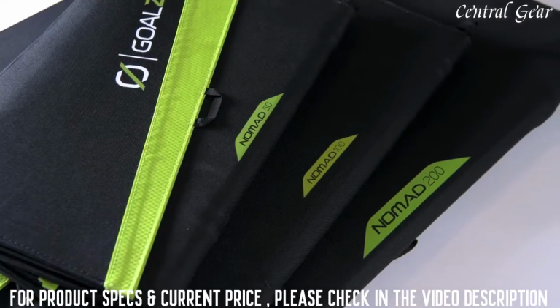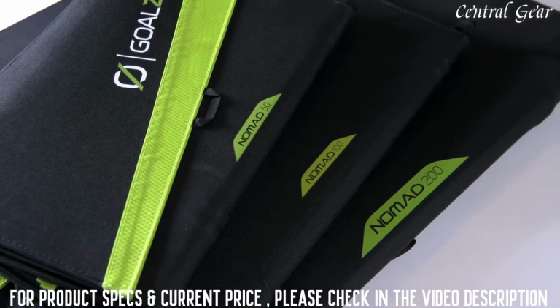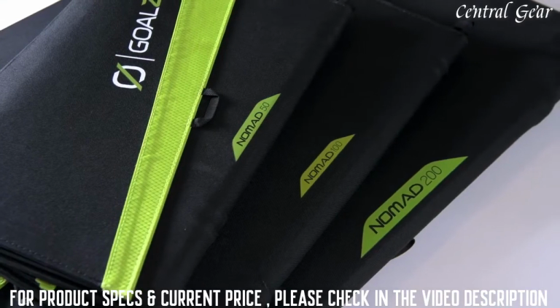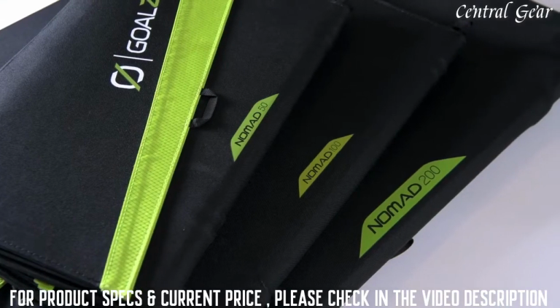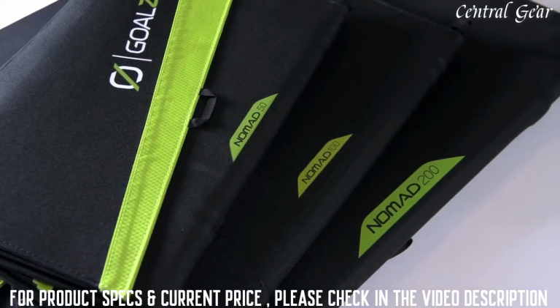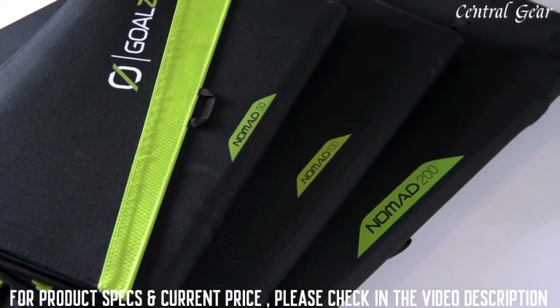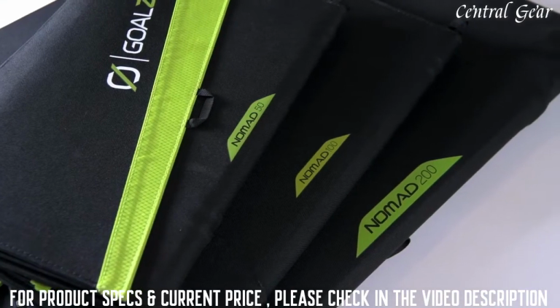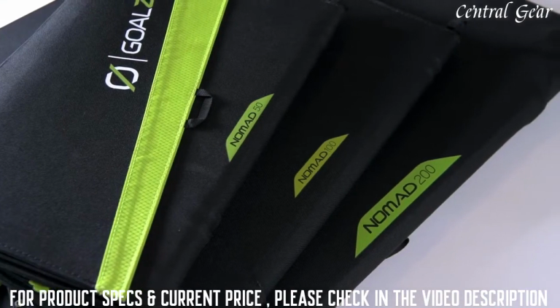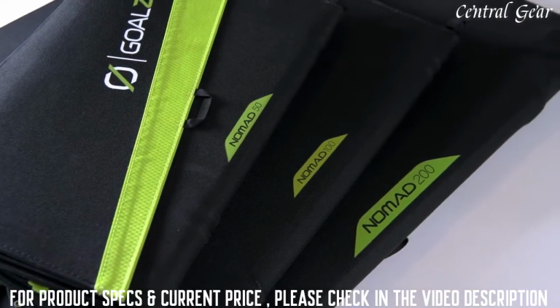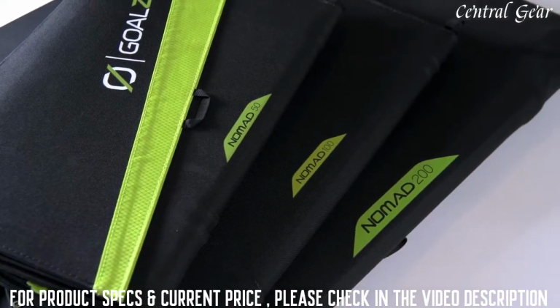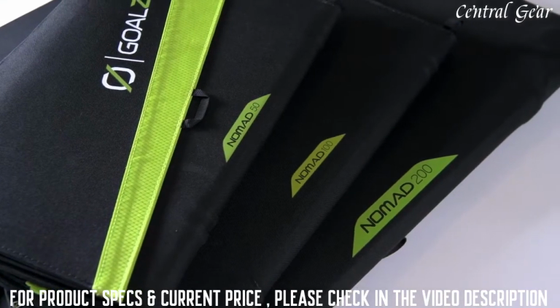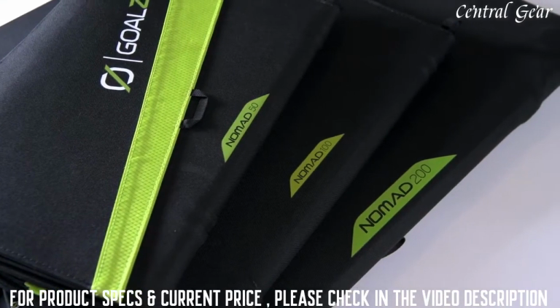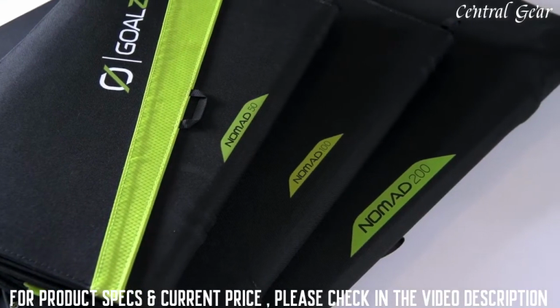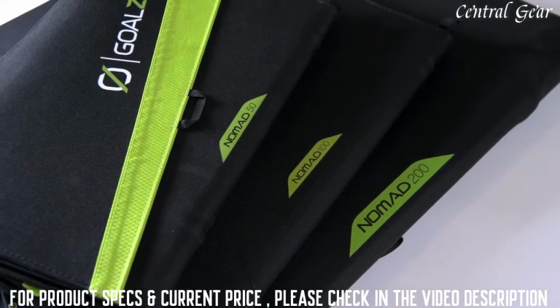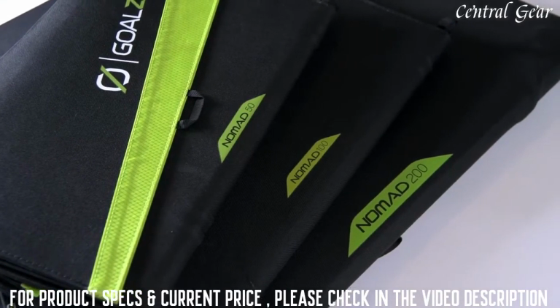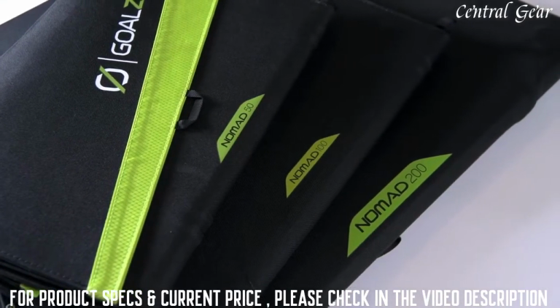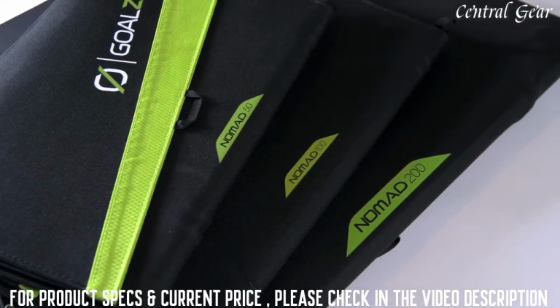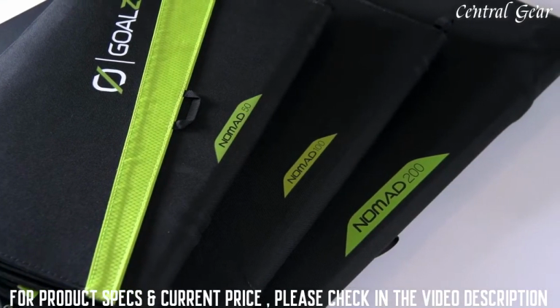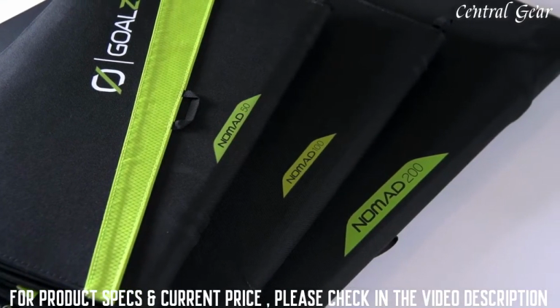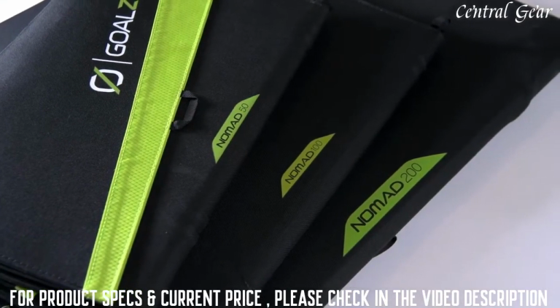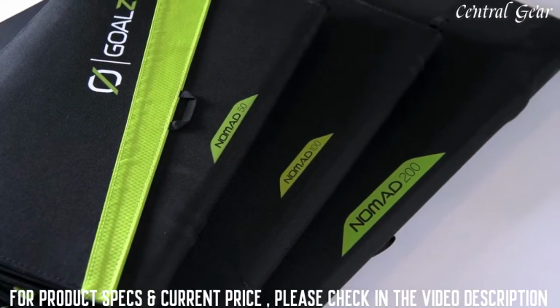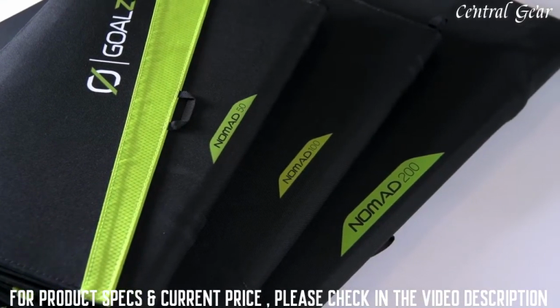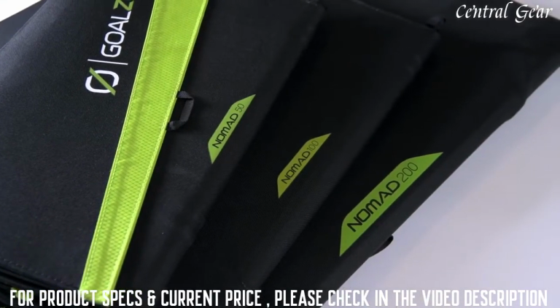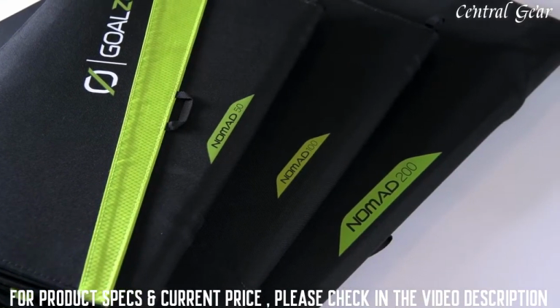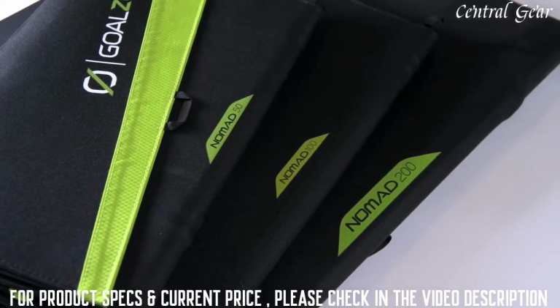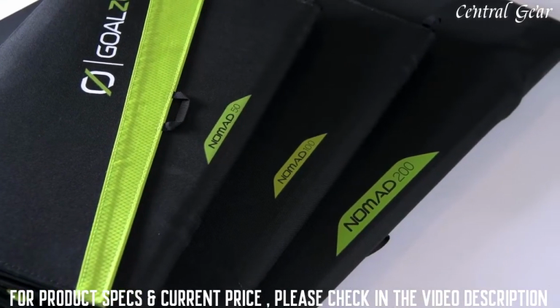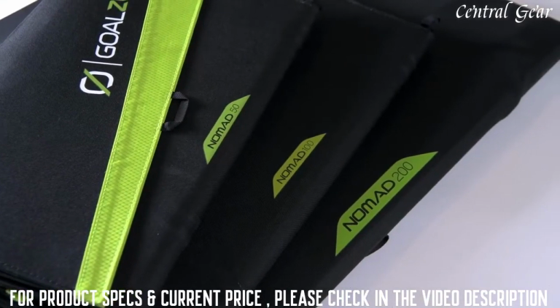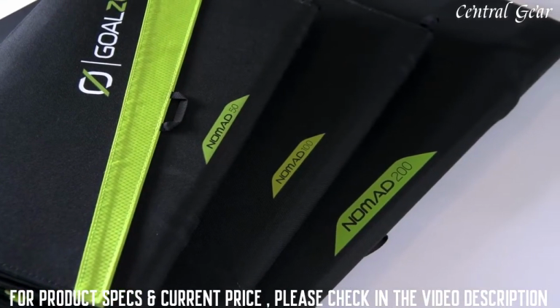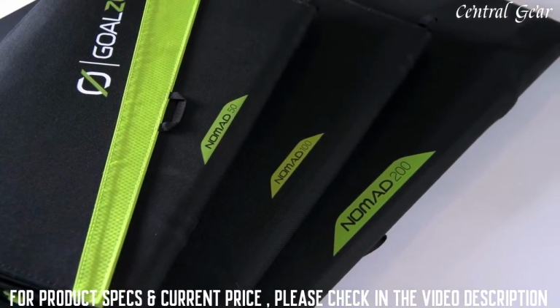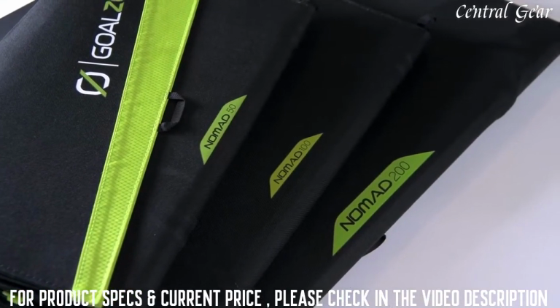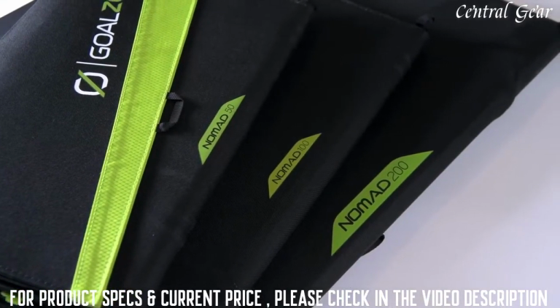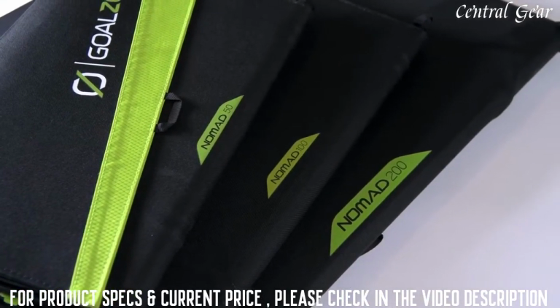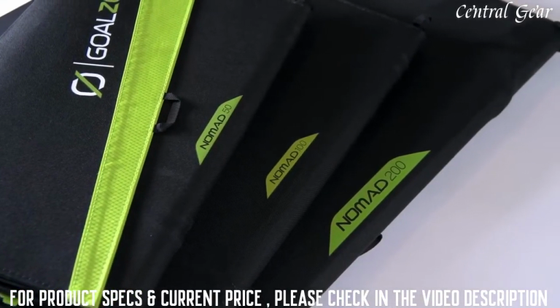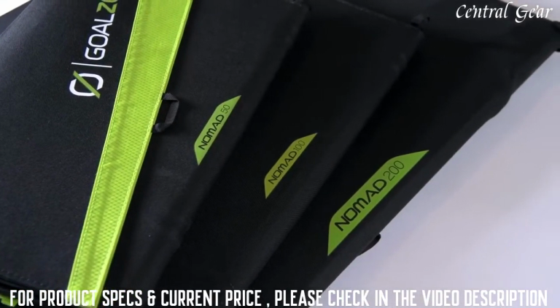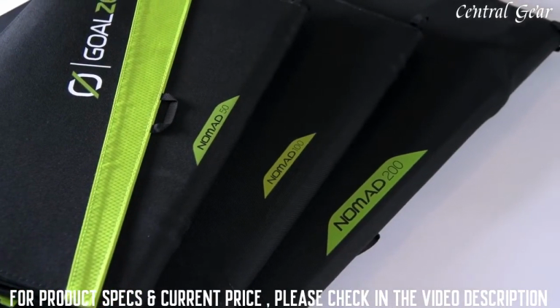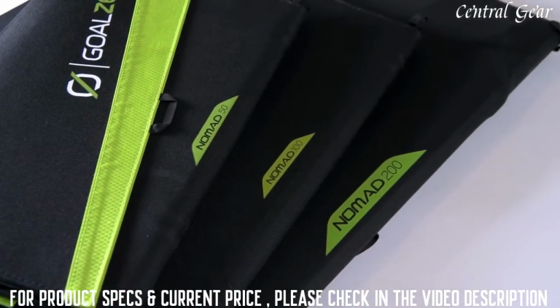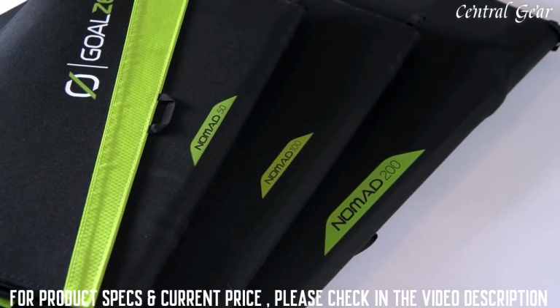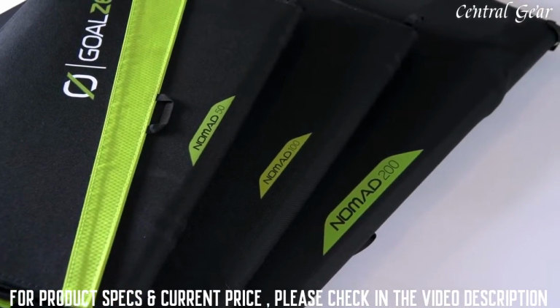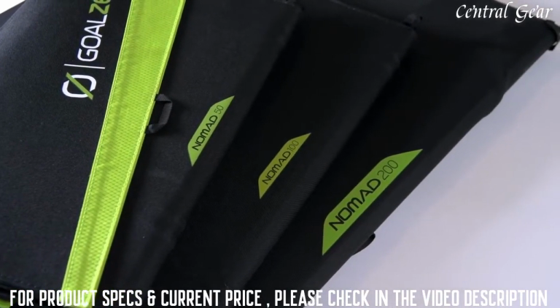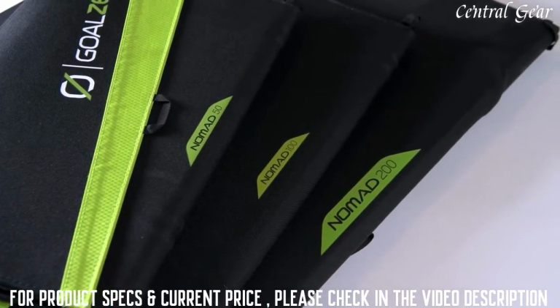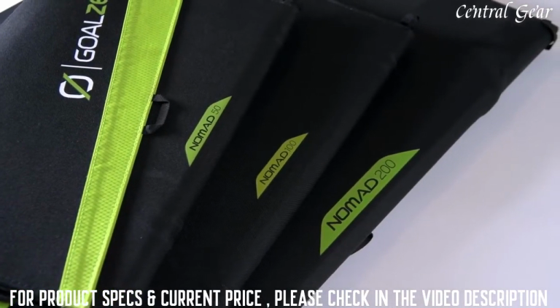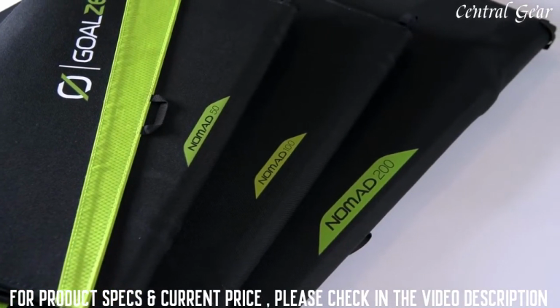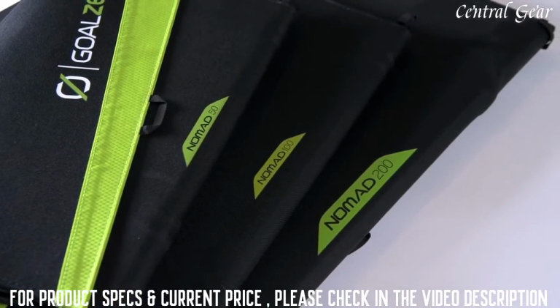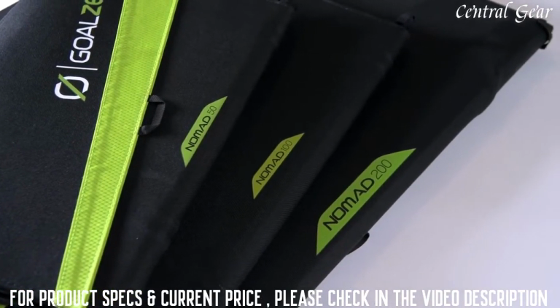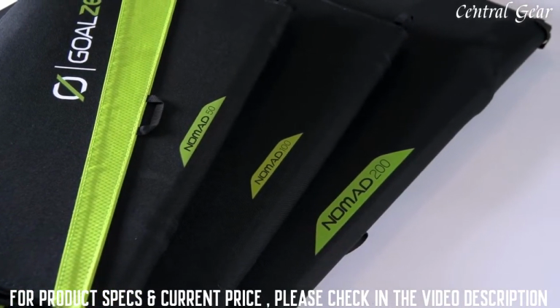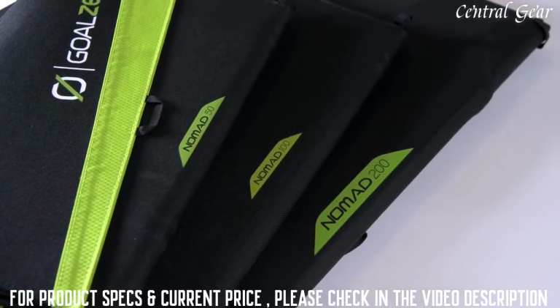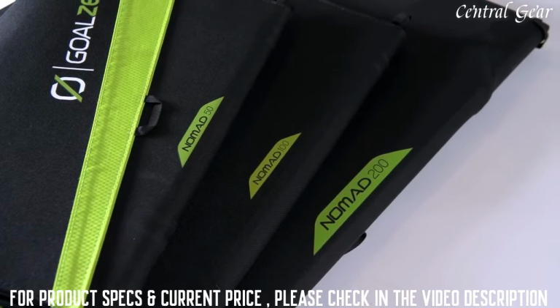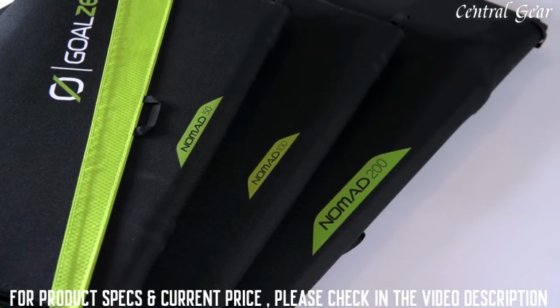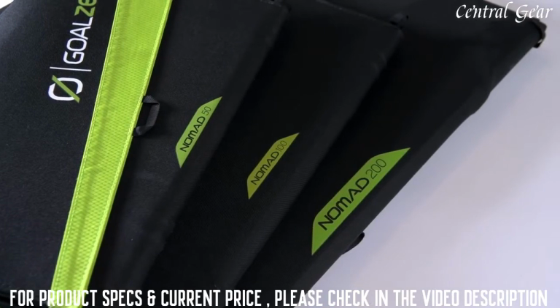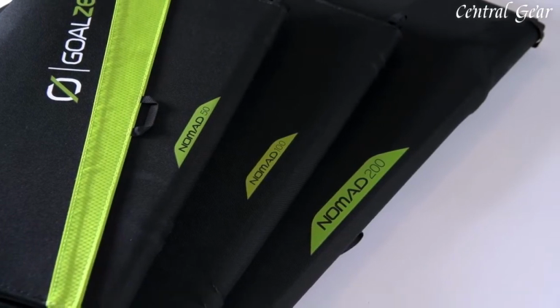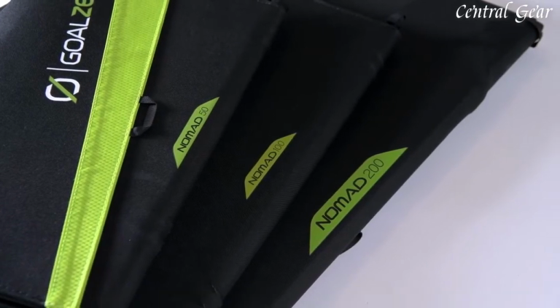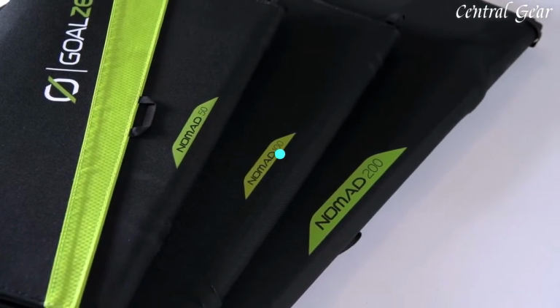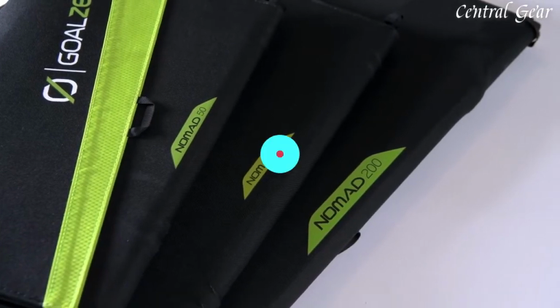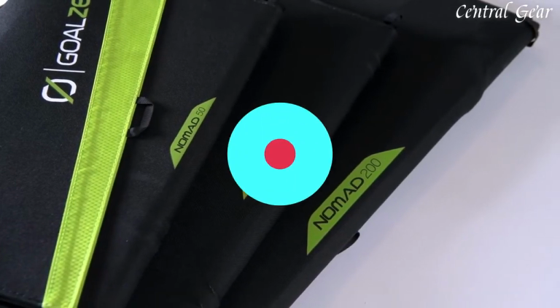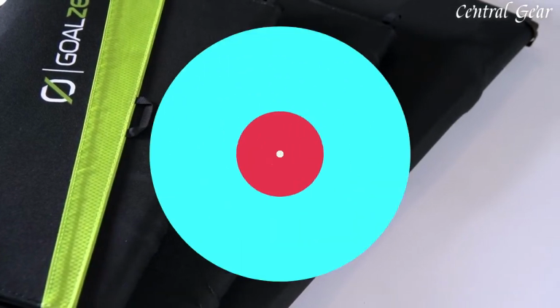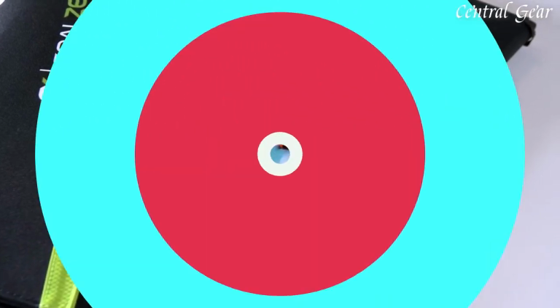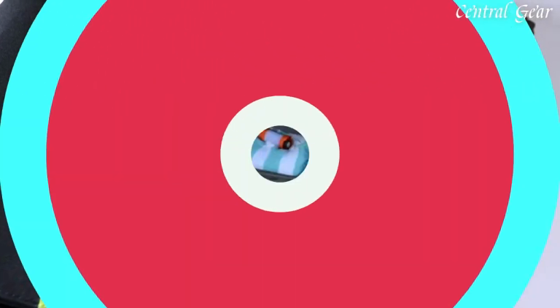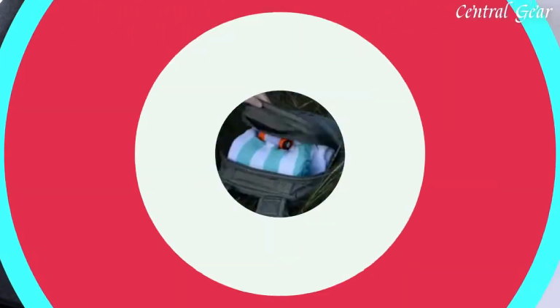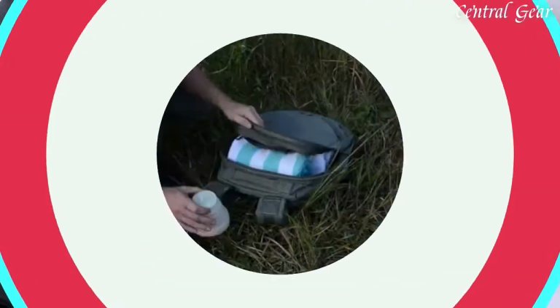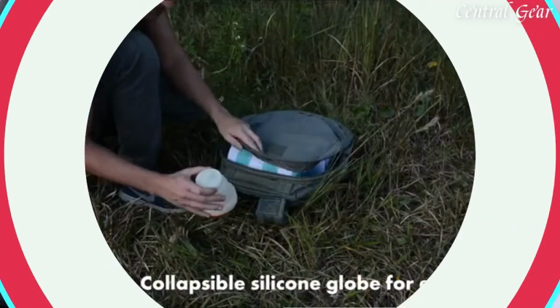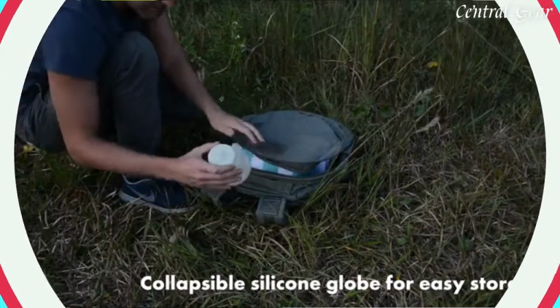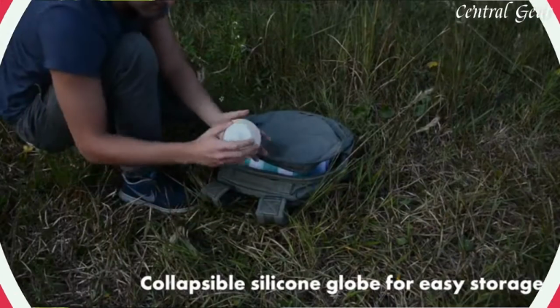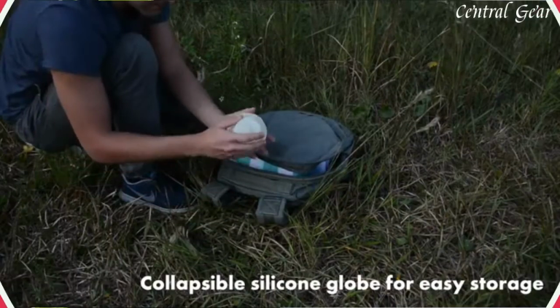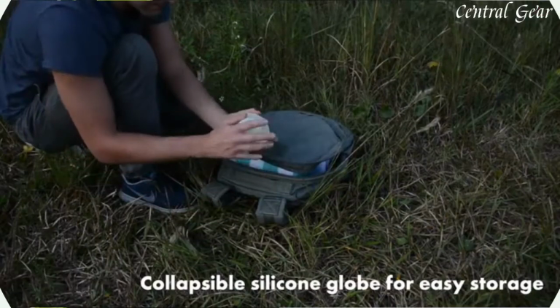Whether you are heading out to an extended expedition or you want to have some portable solar power on hand in an emergency.